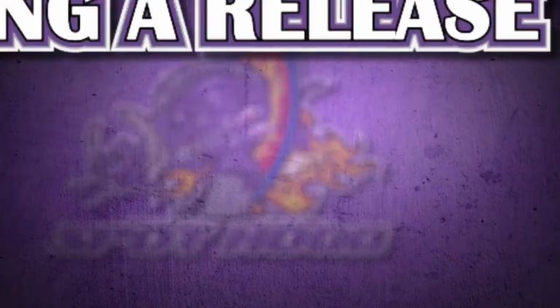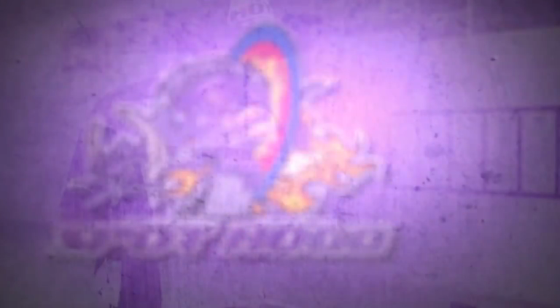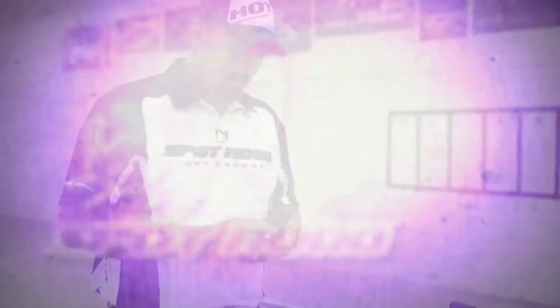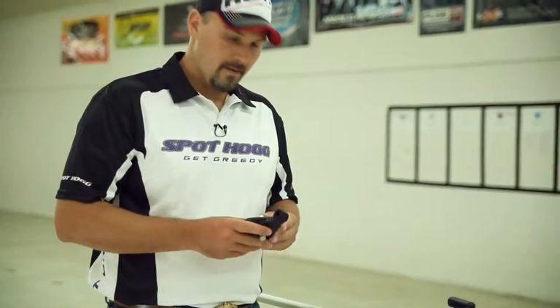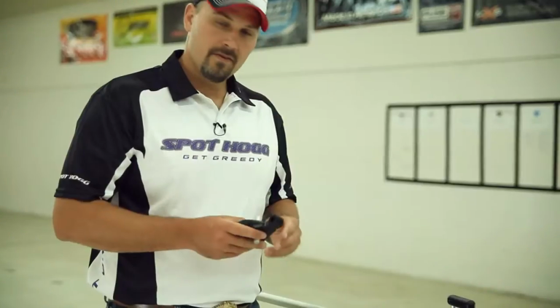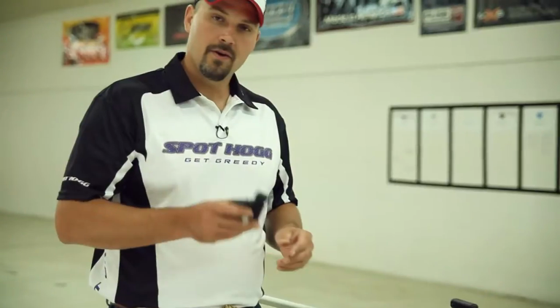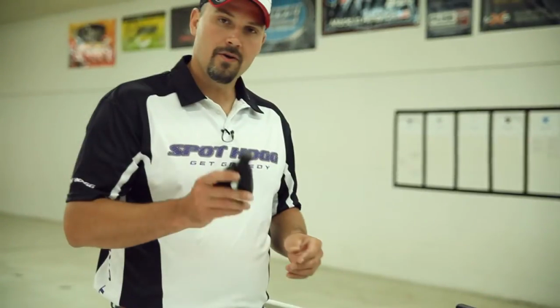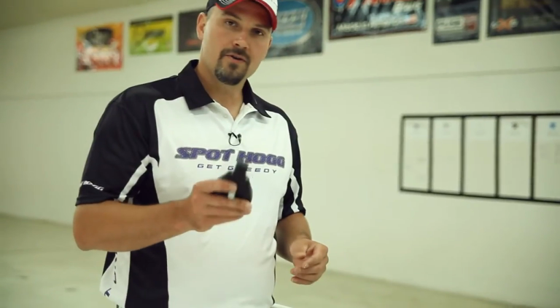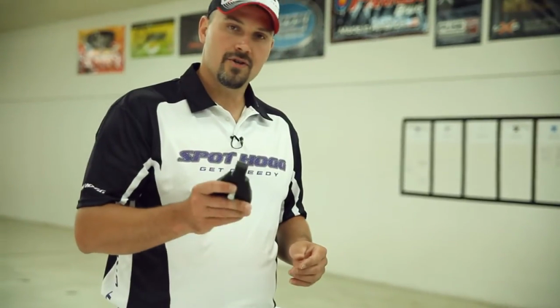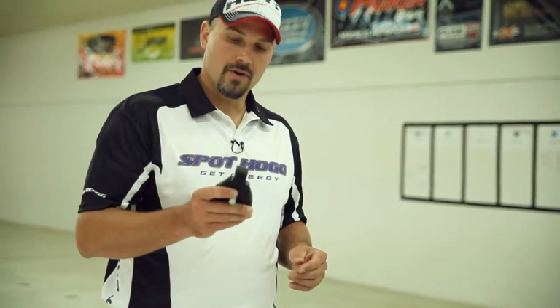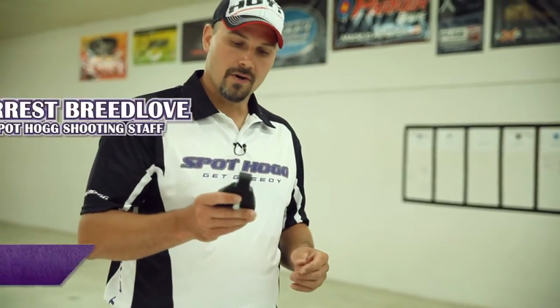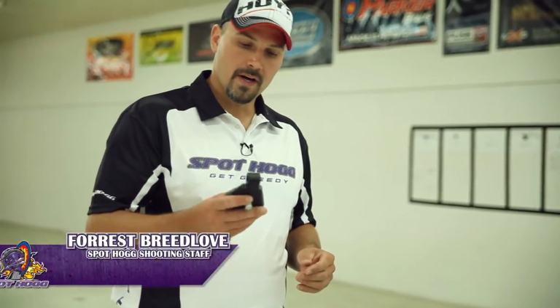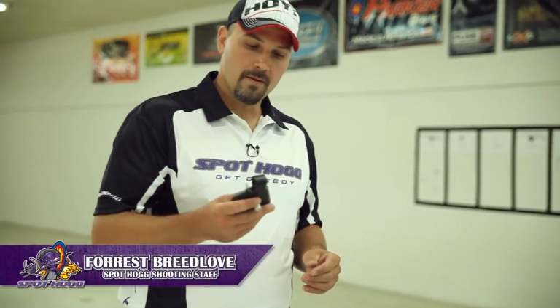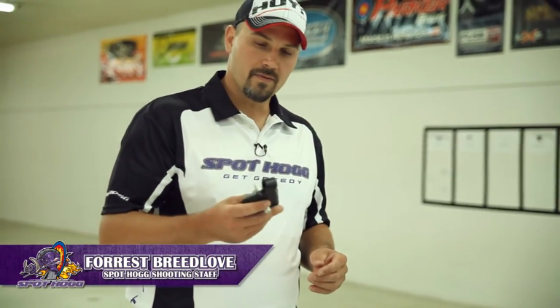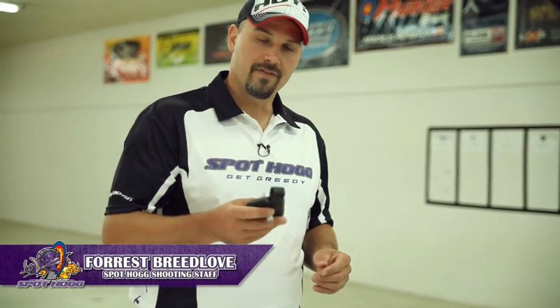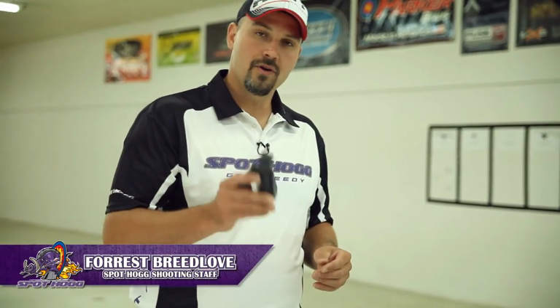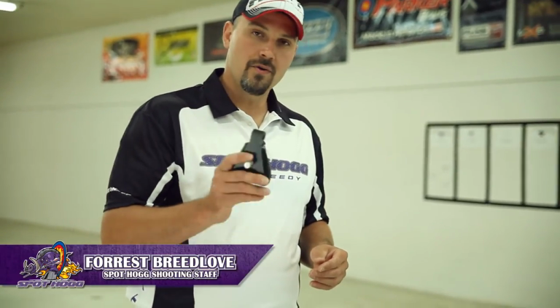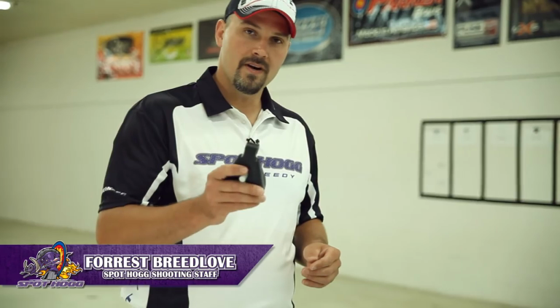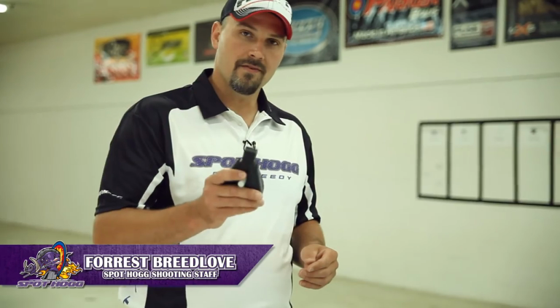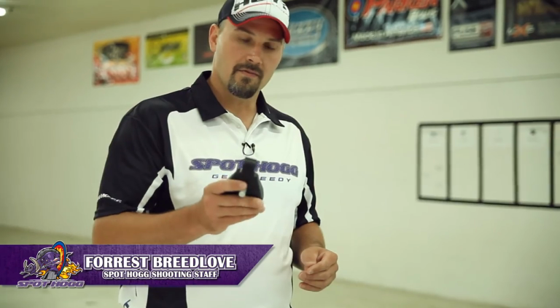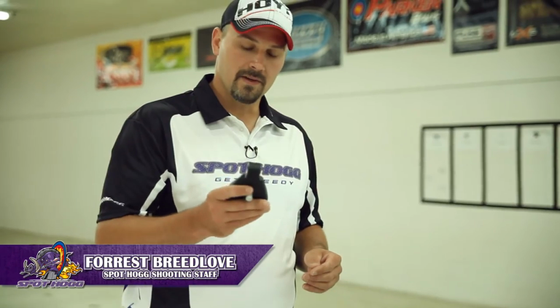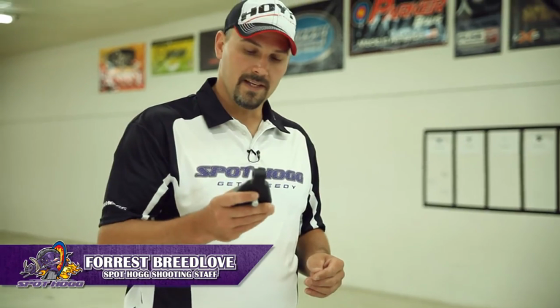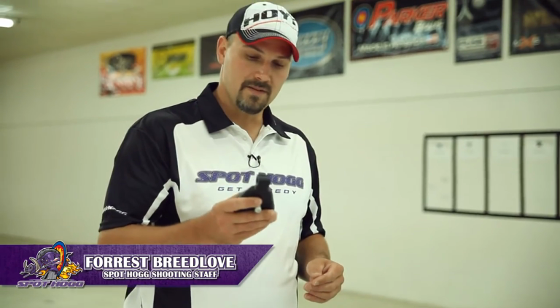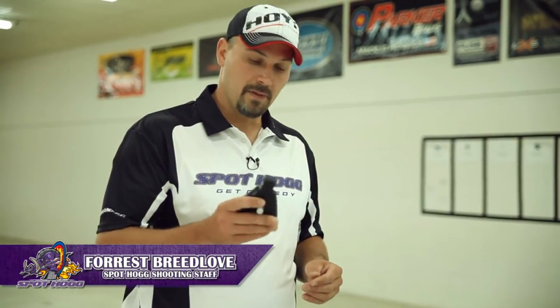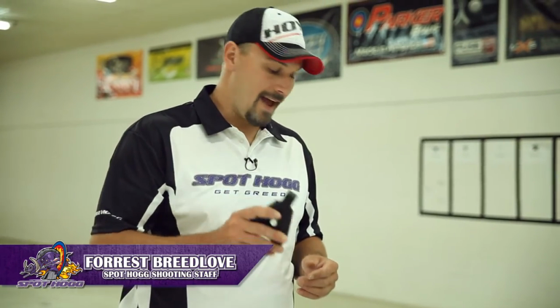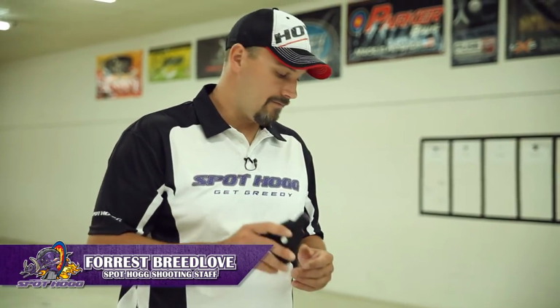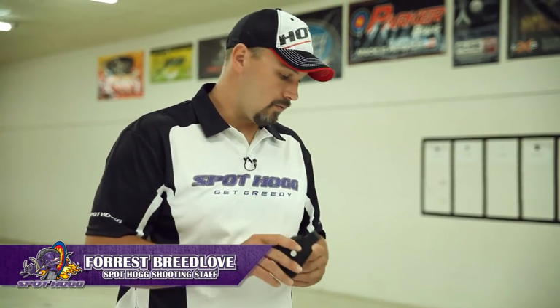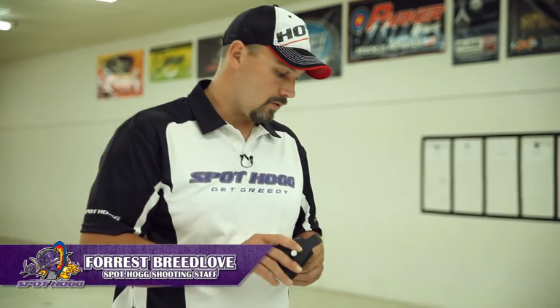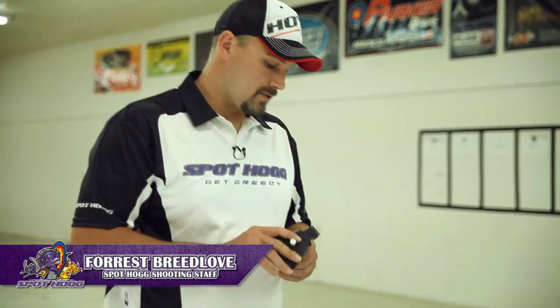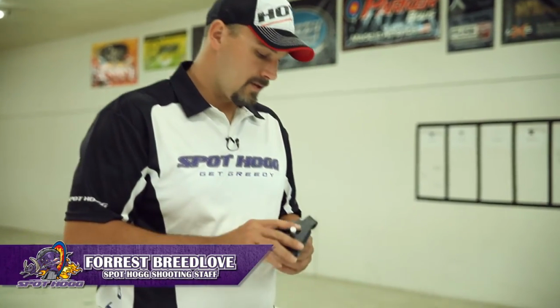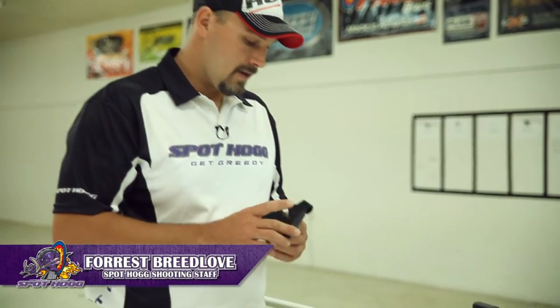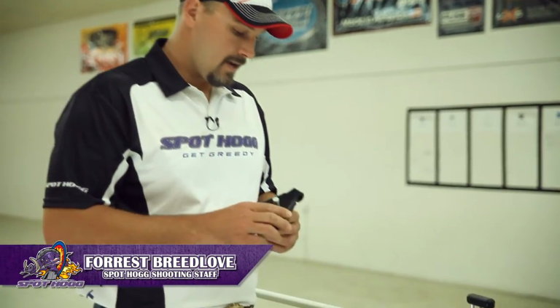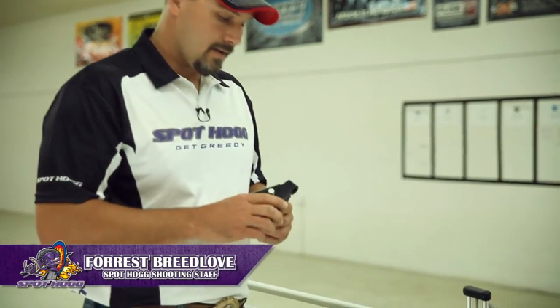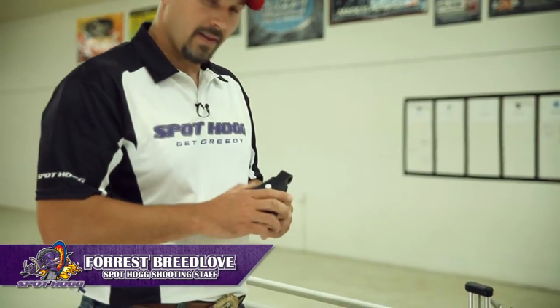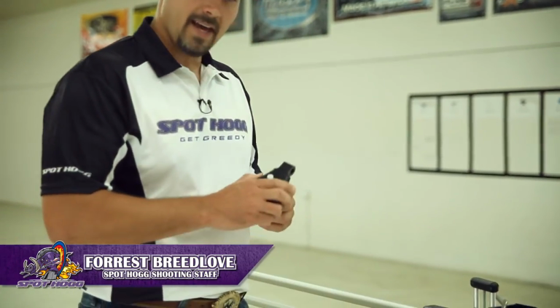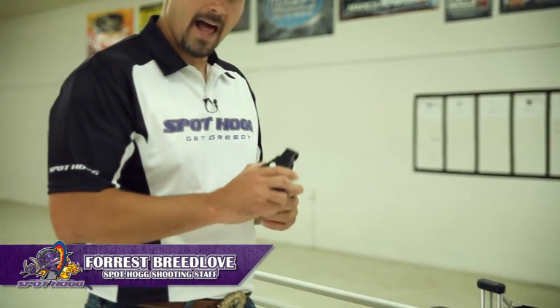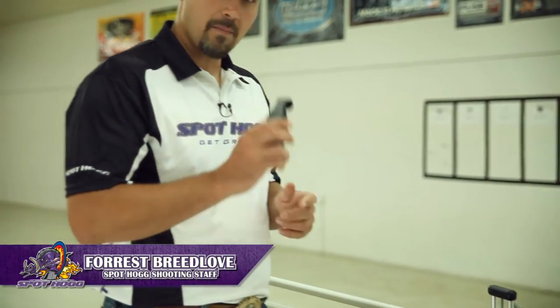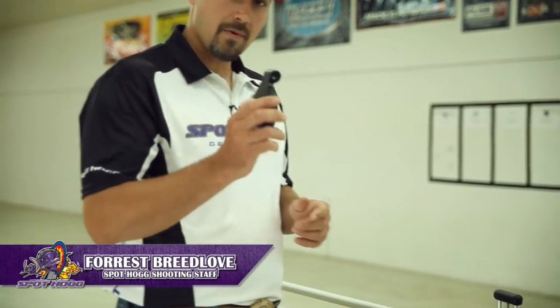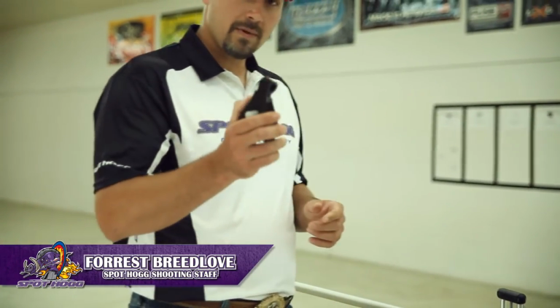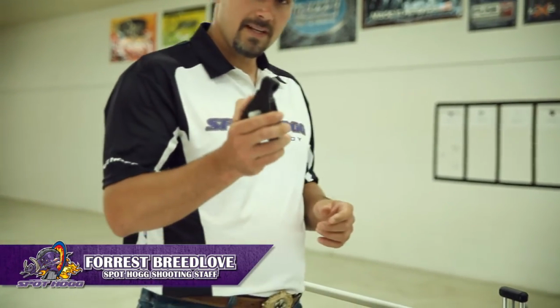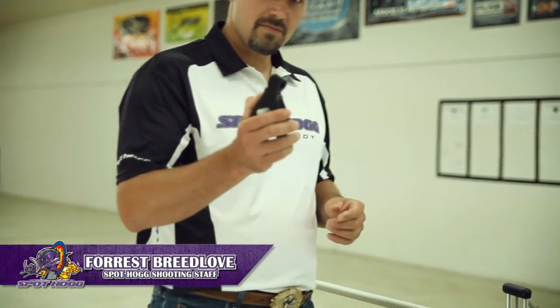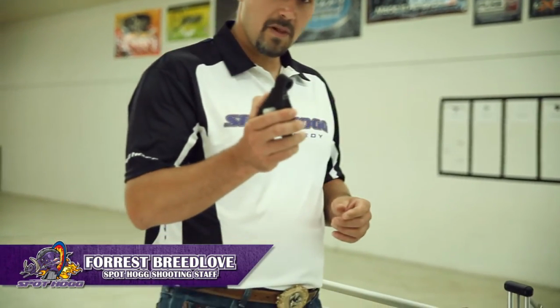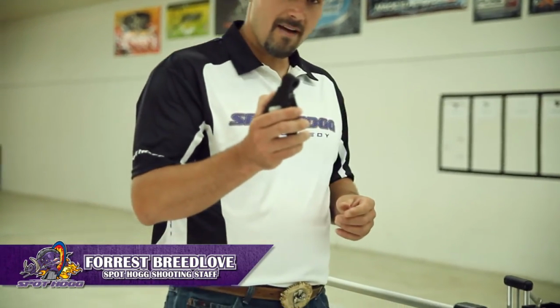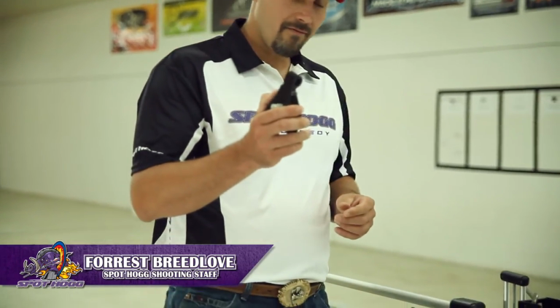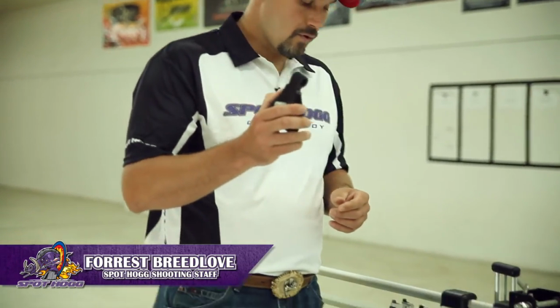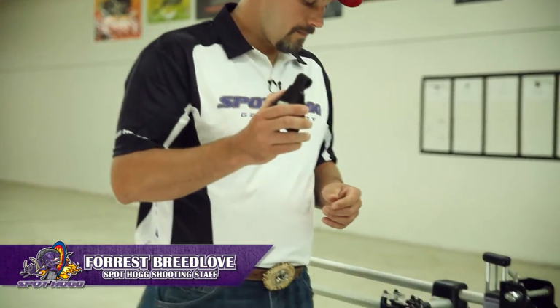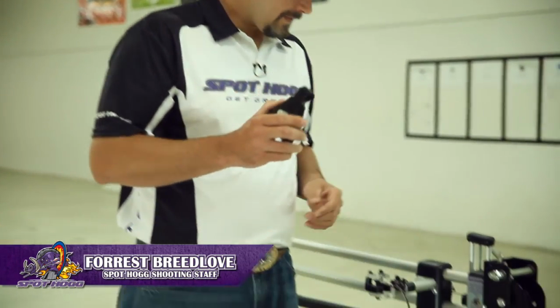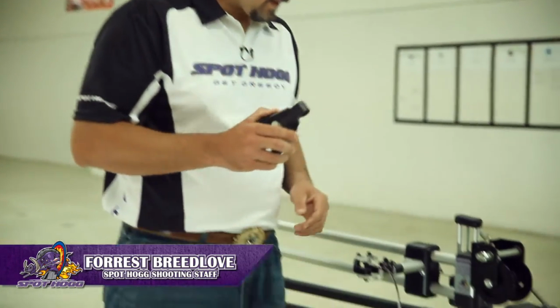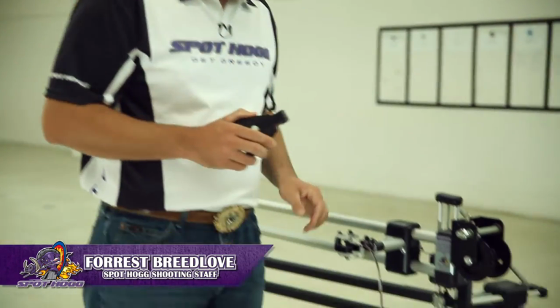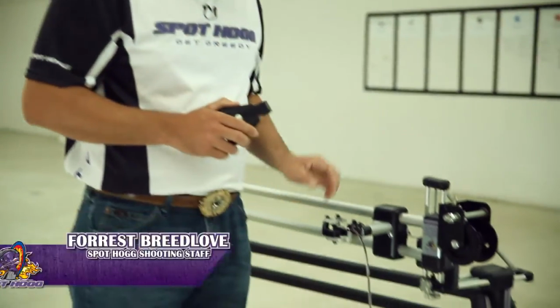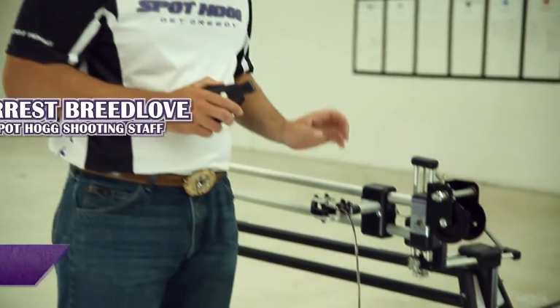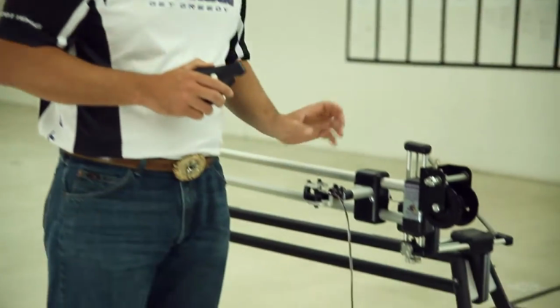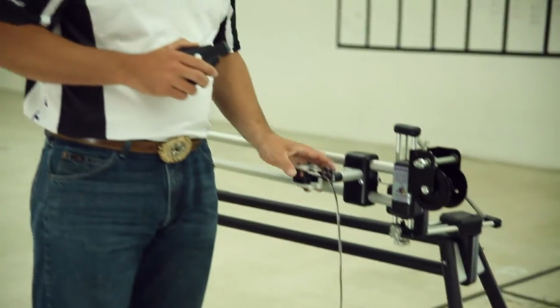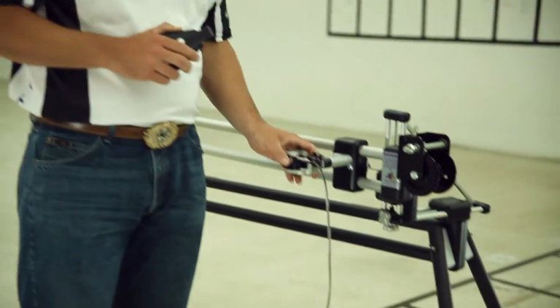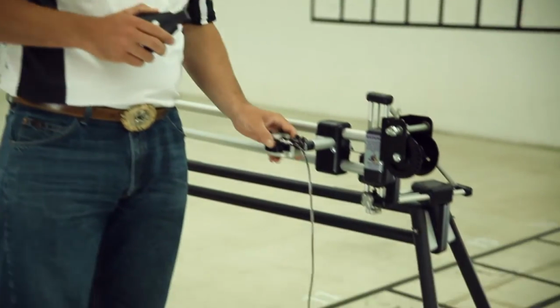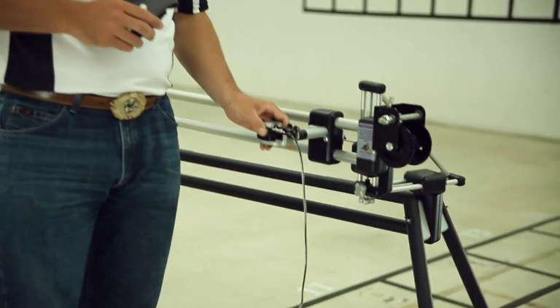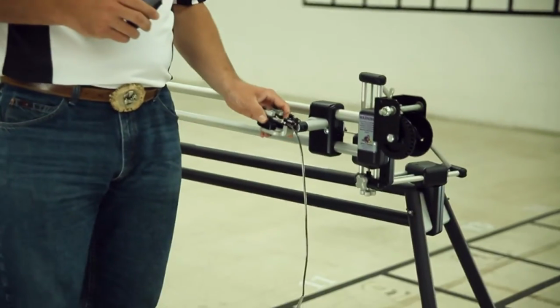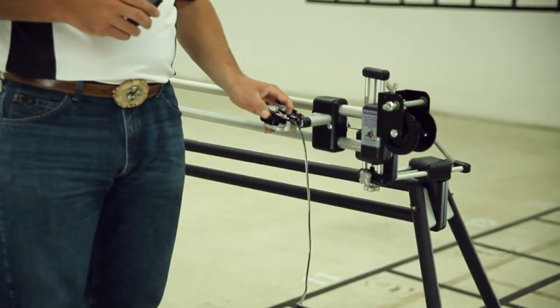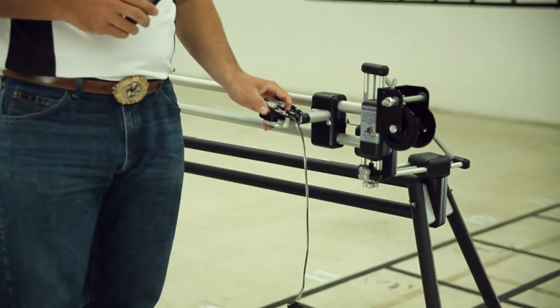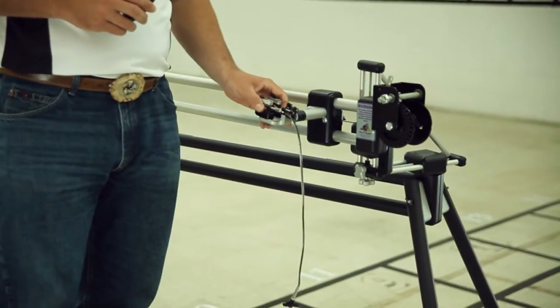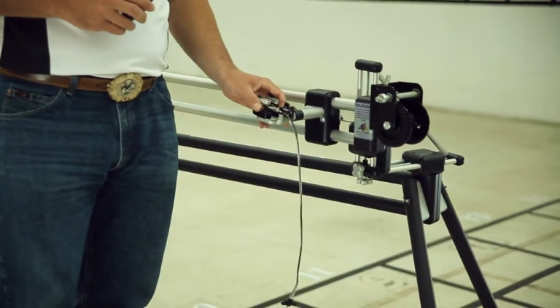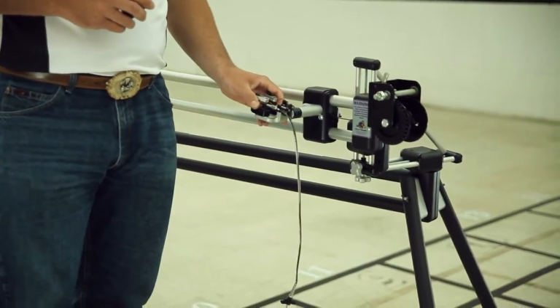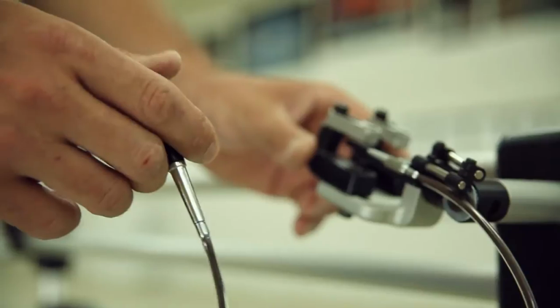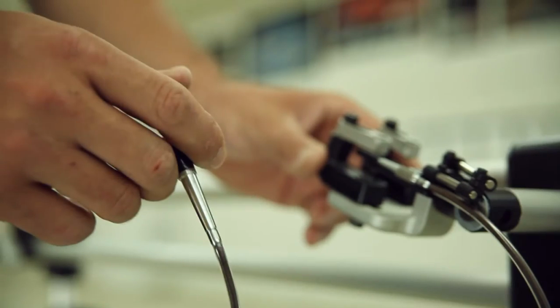The Hooter Shooter comes with two different release platforms: the caliper release platform and the thumb trigger release platform.